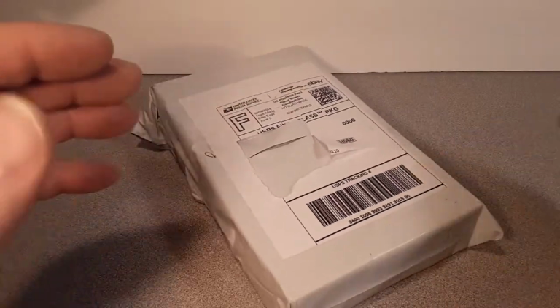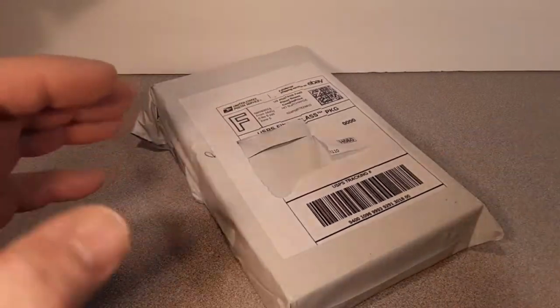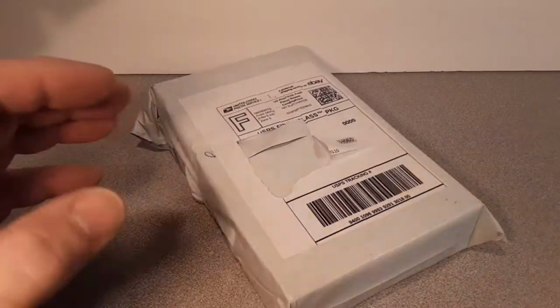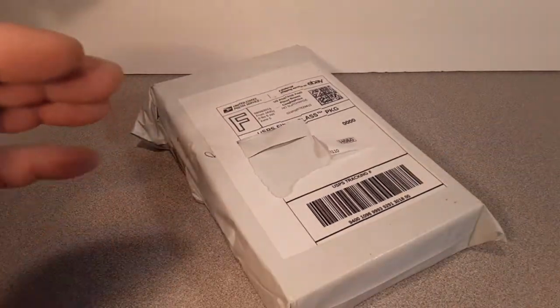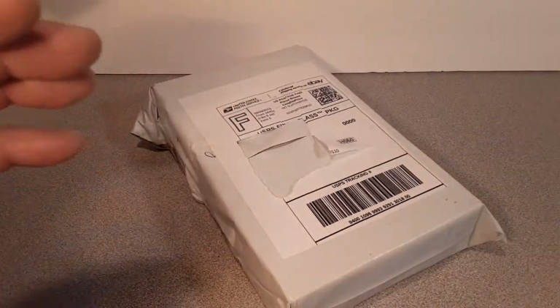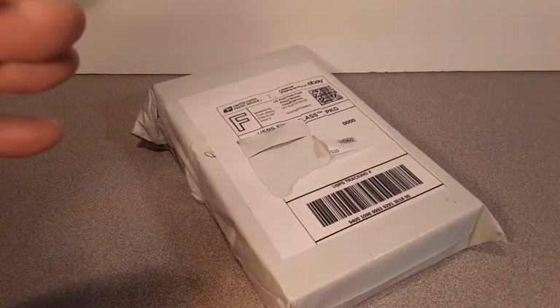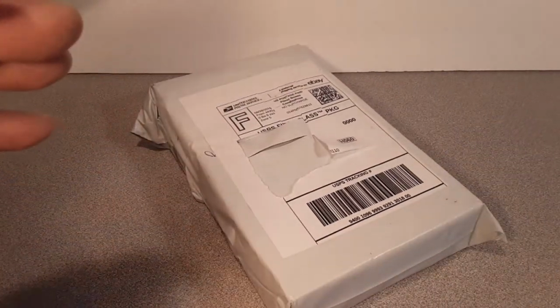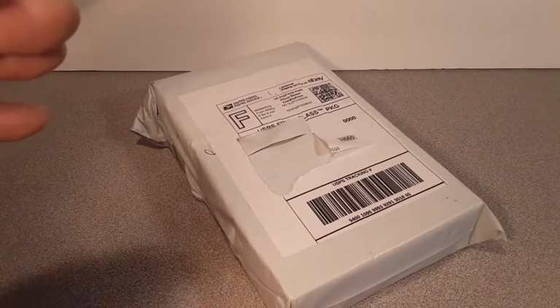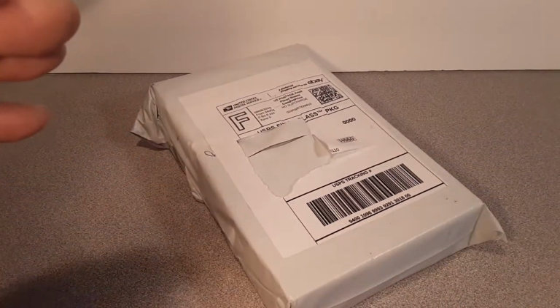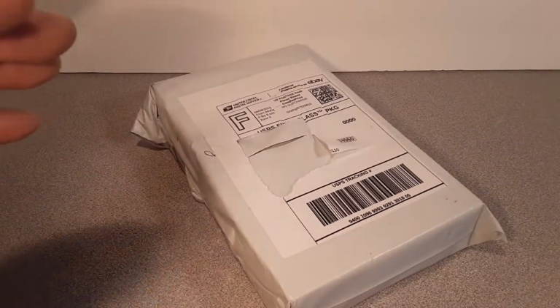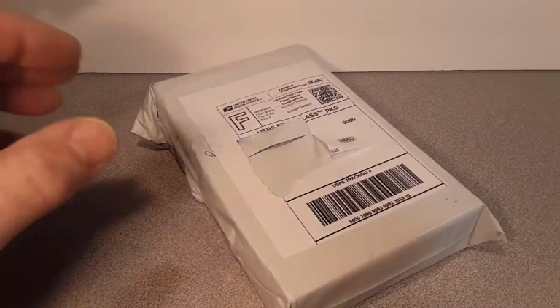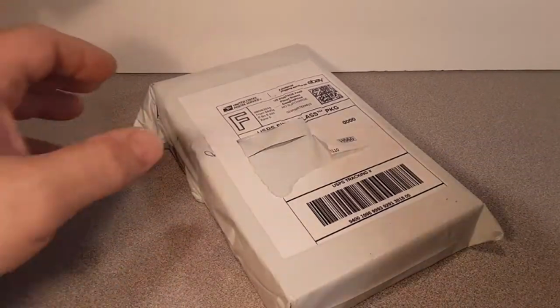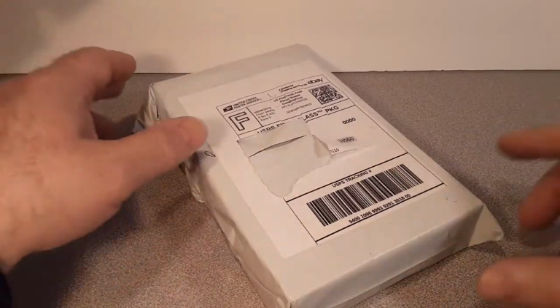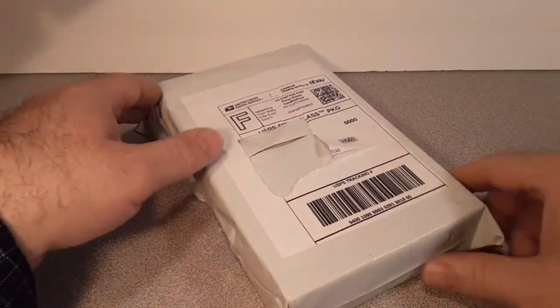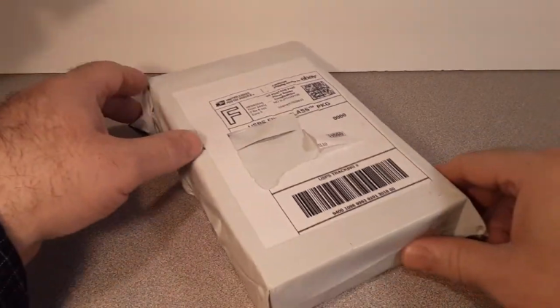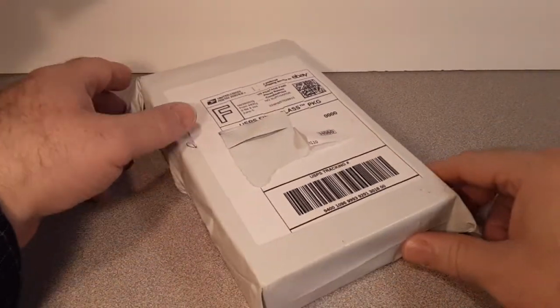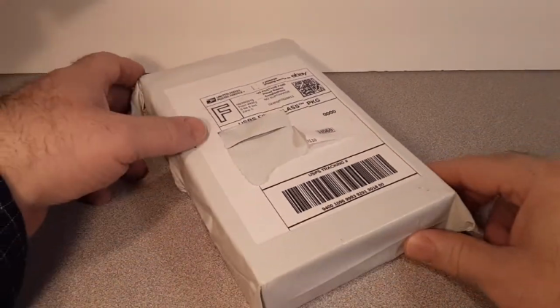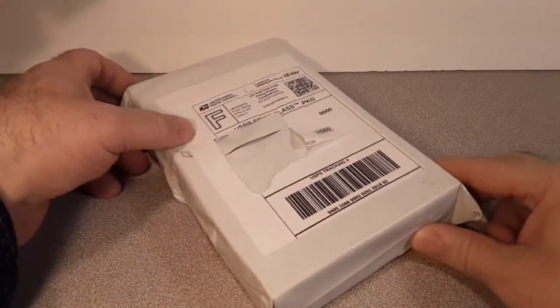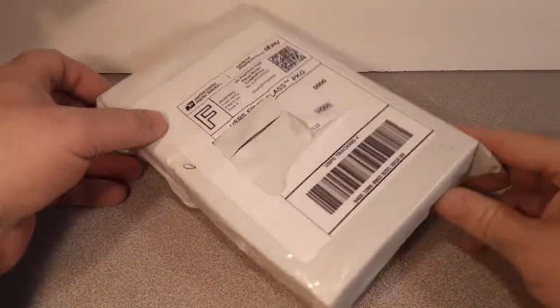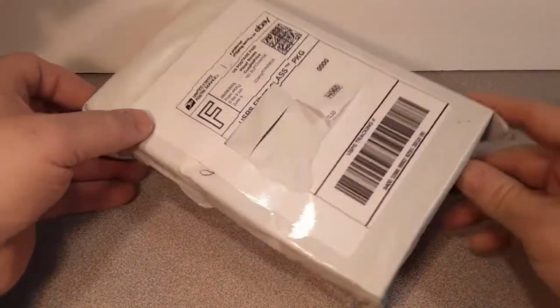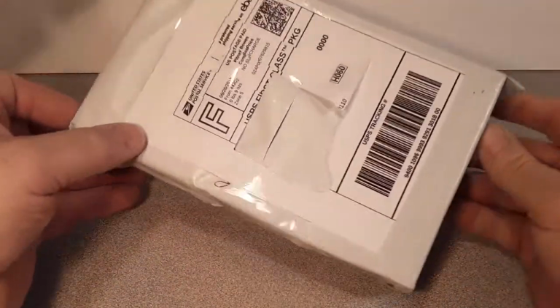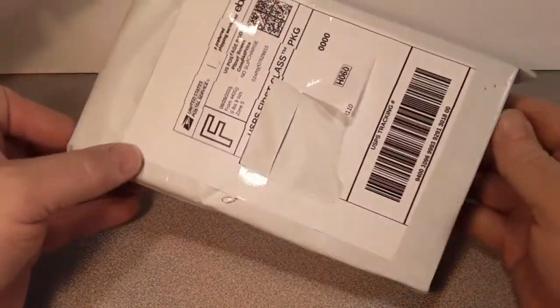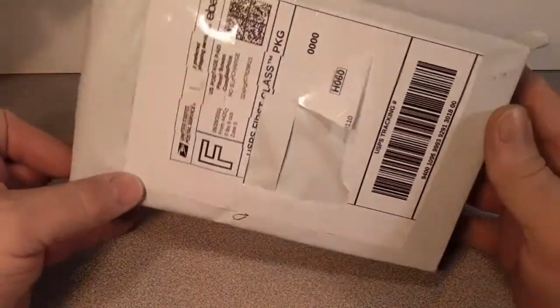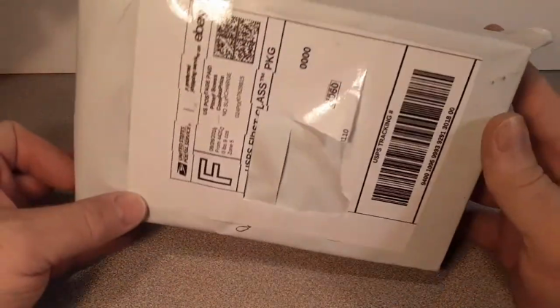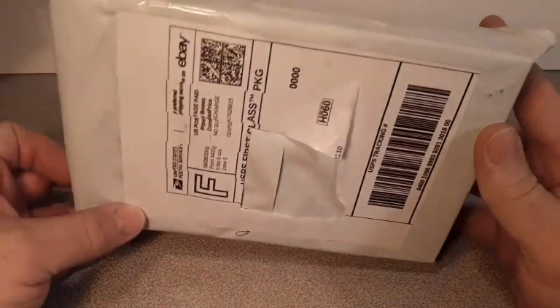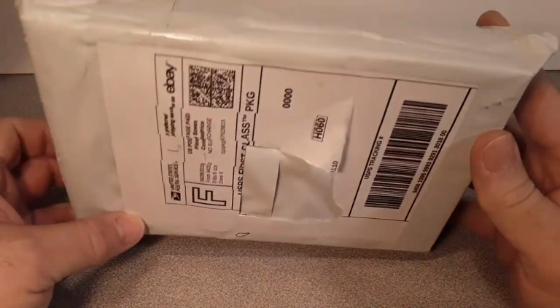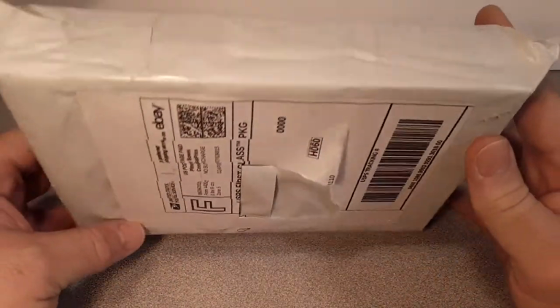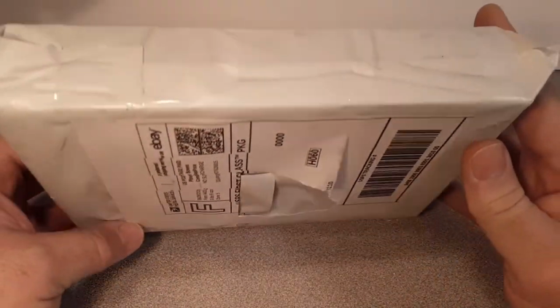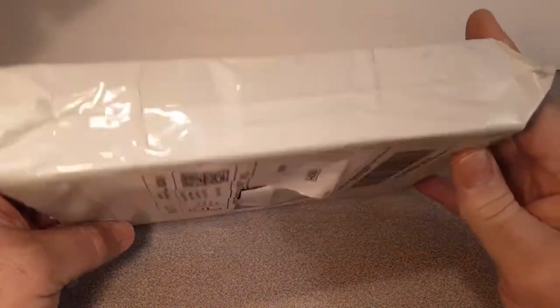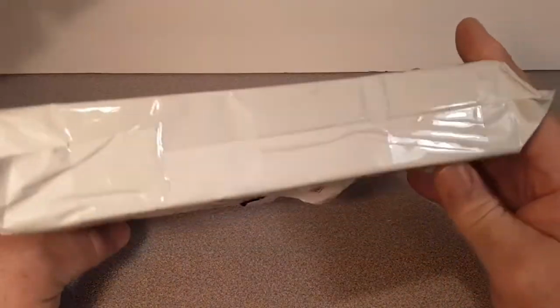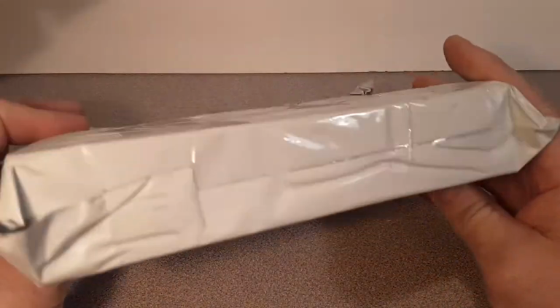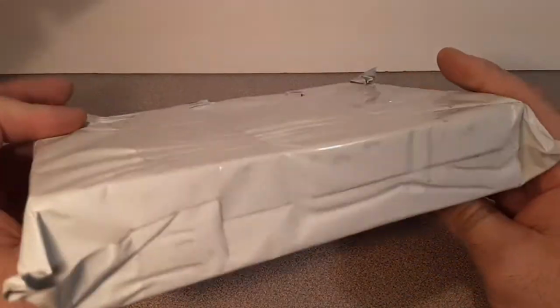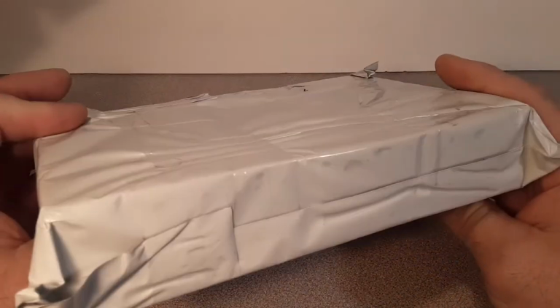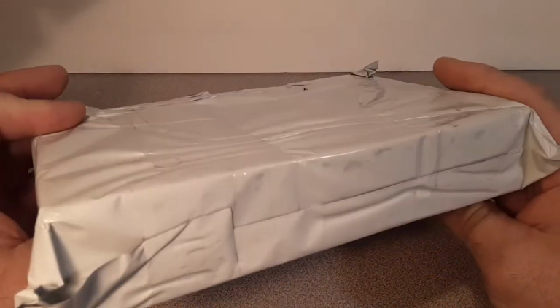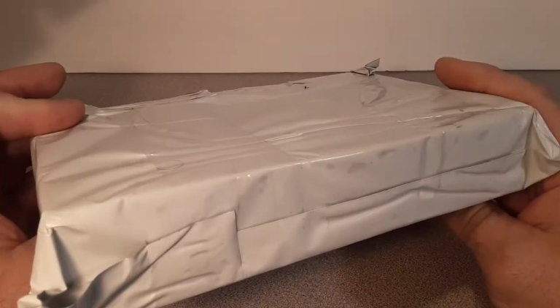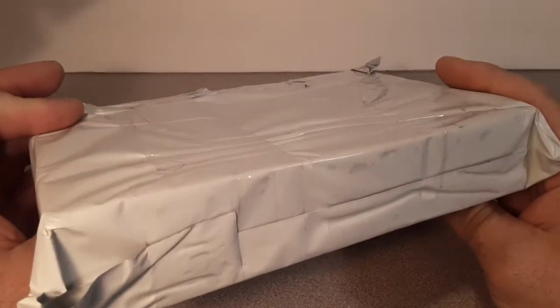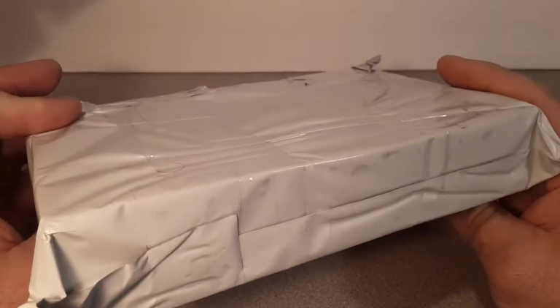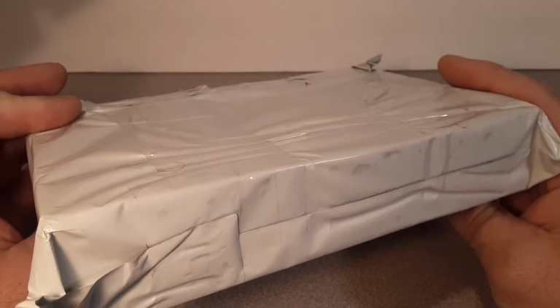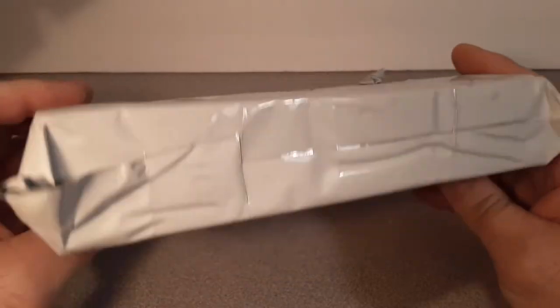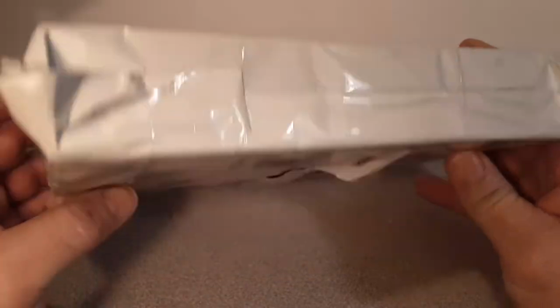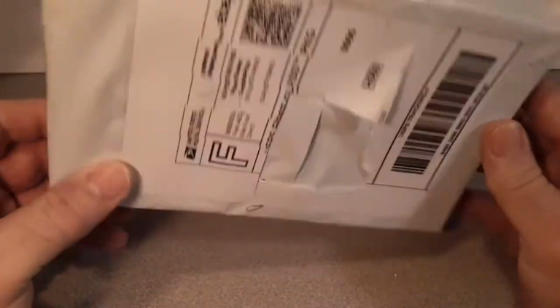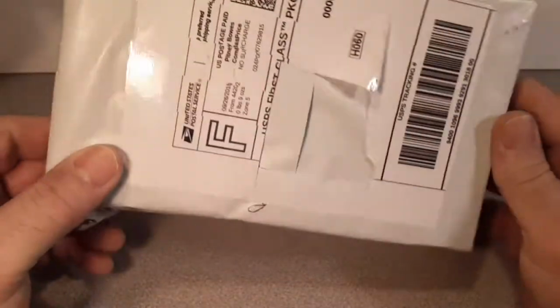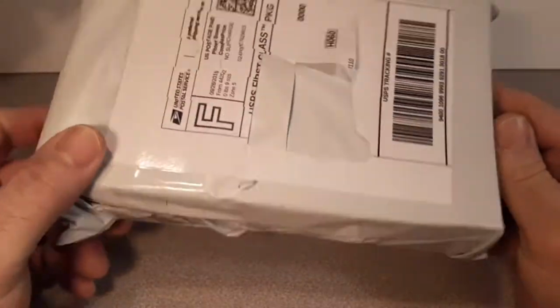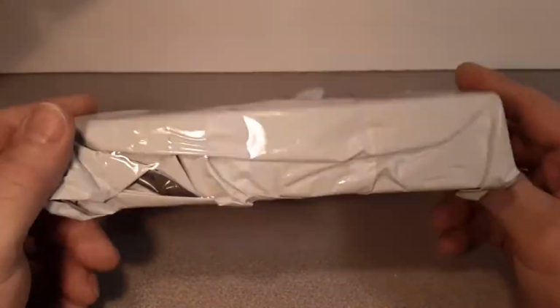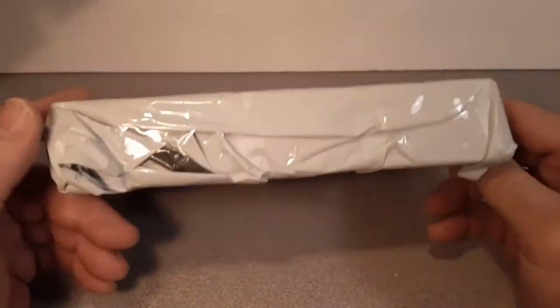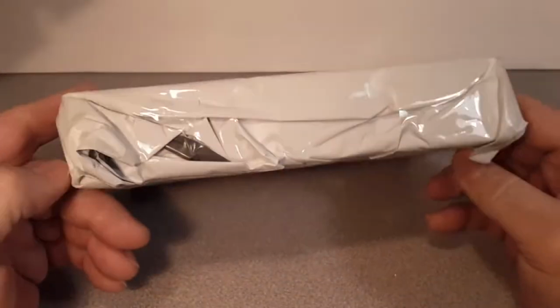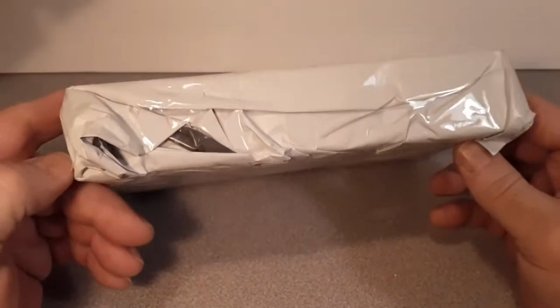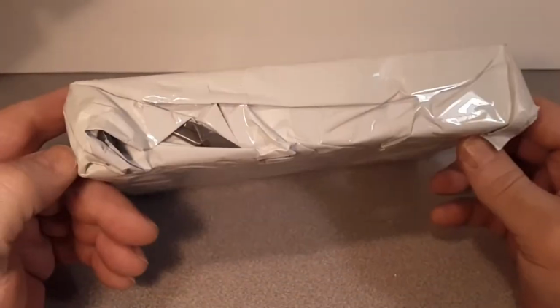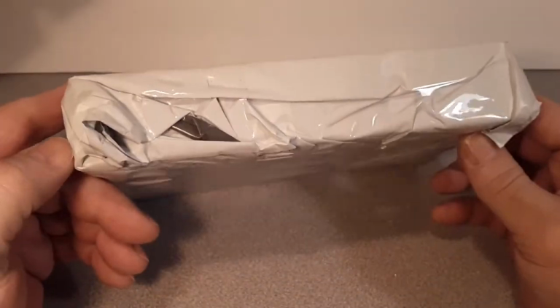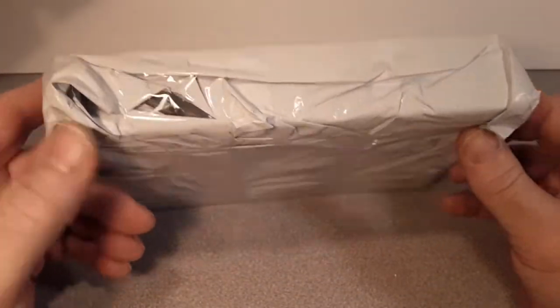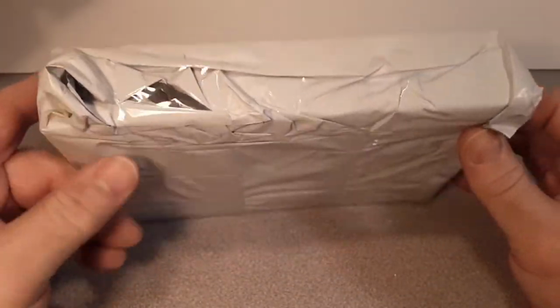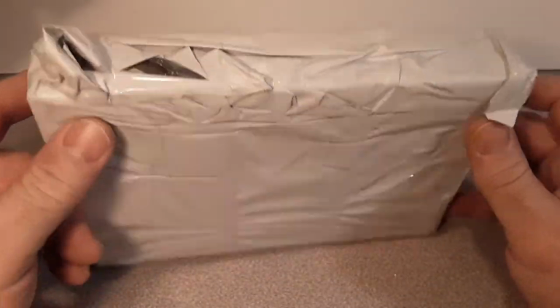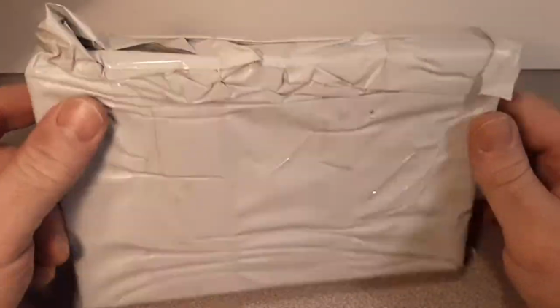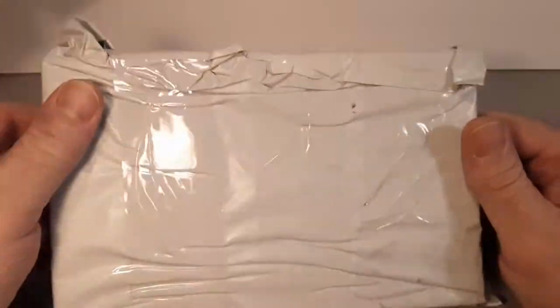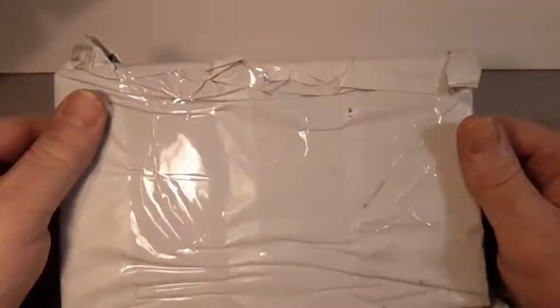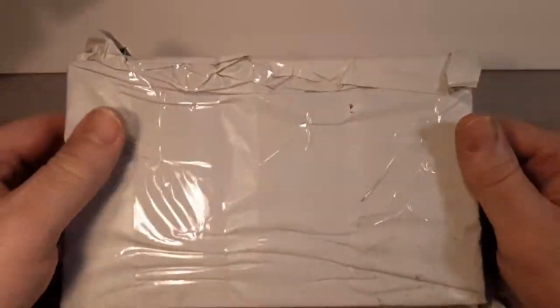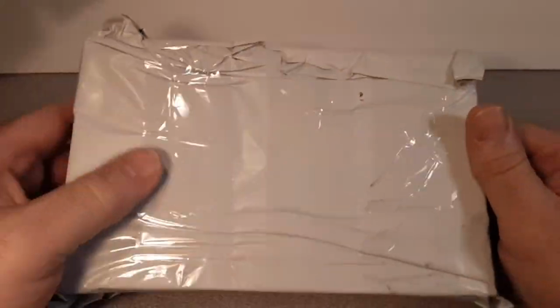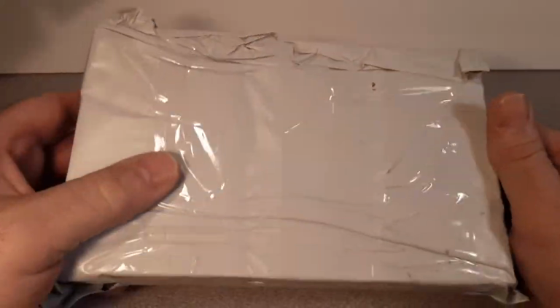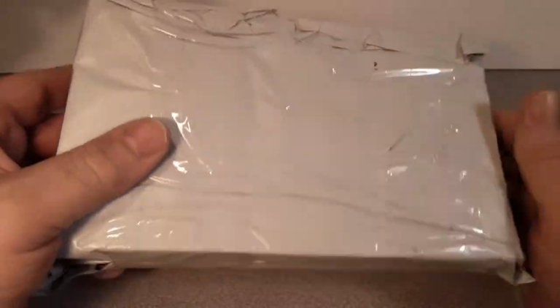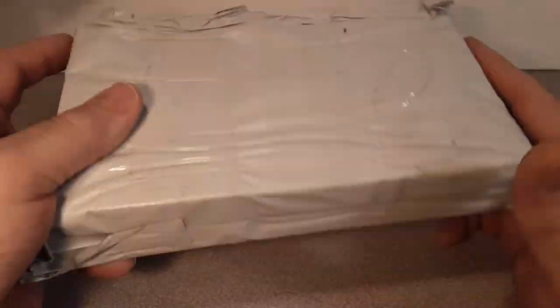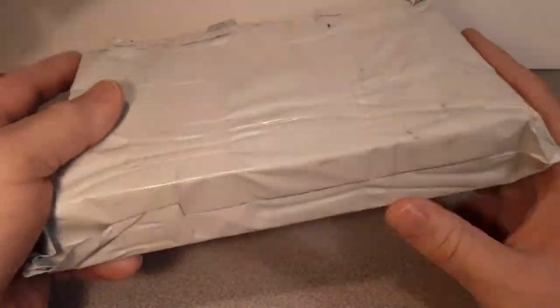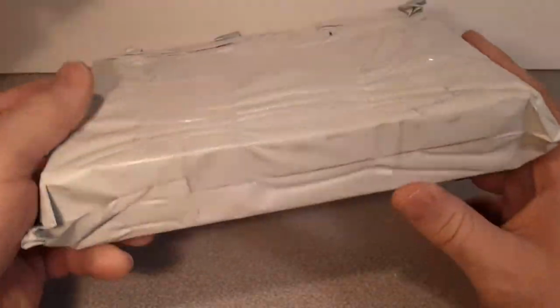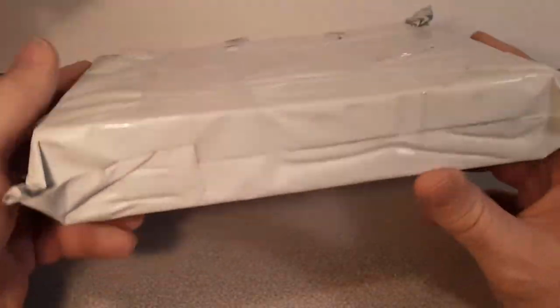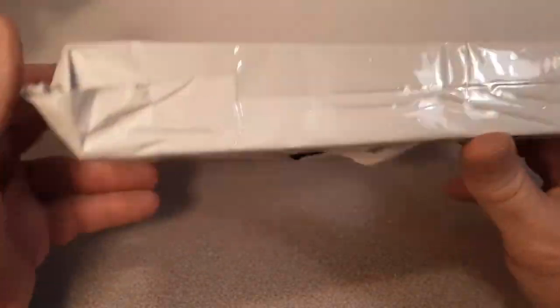Good day, good day. How the heck are you? Welcome to Roverland. Hey, it's another unboxing day.